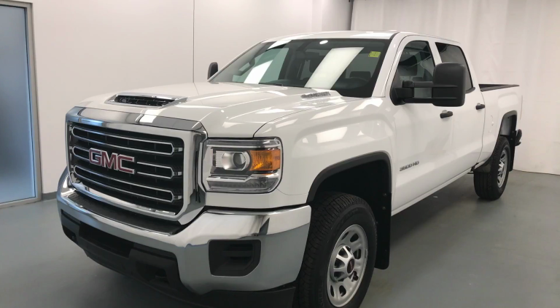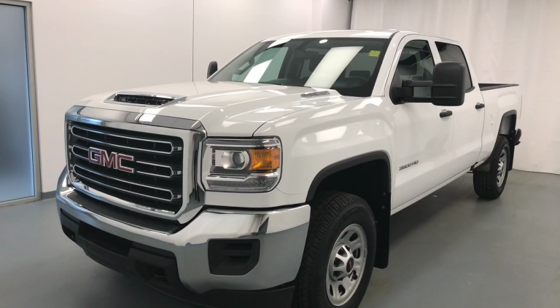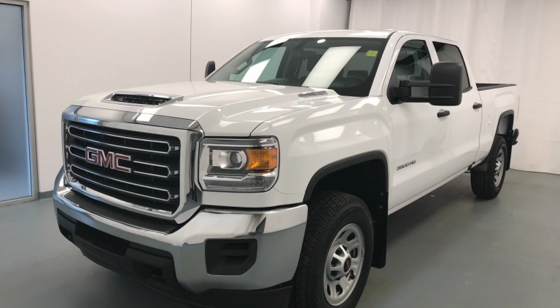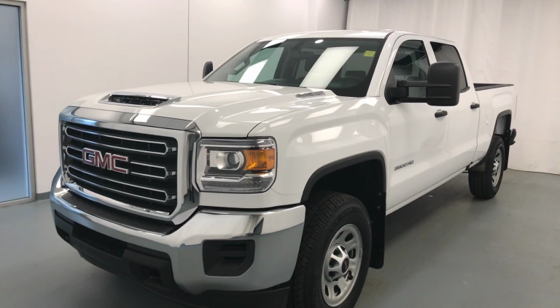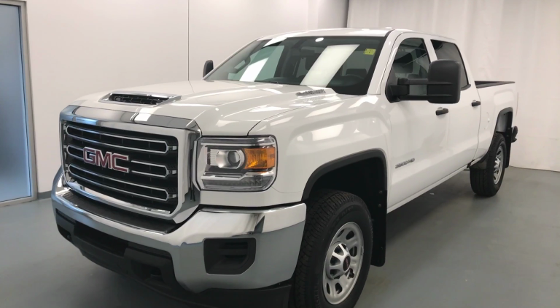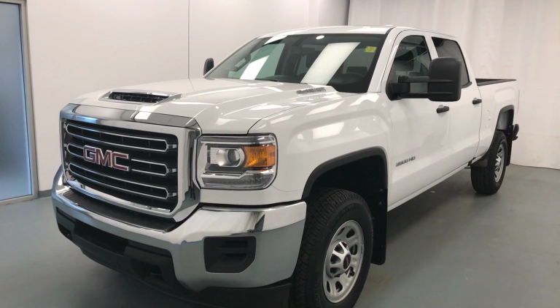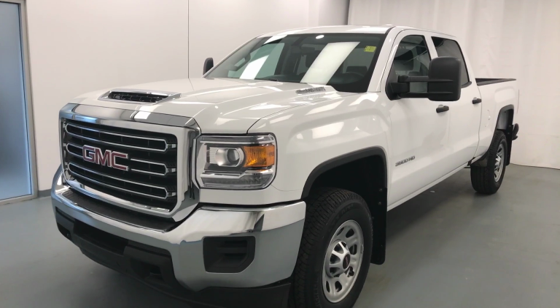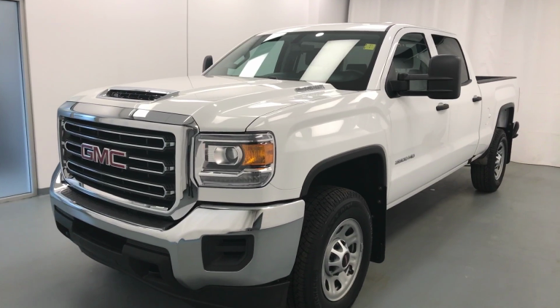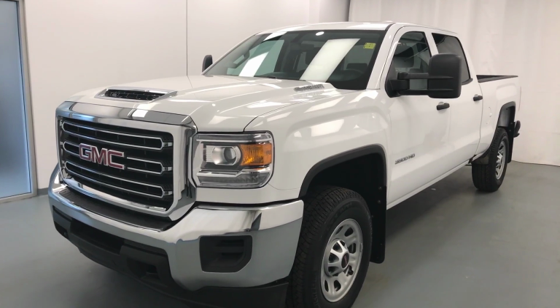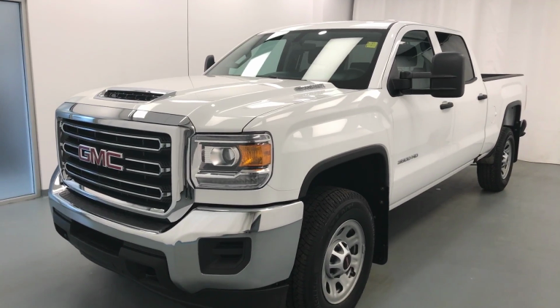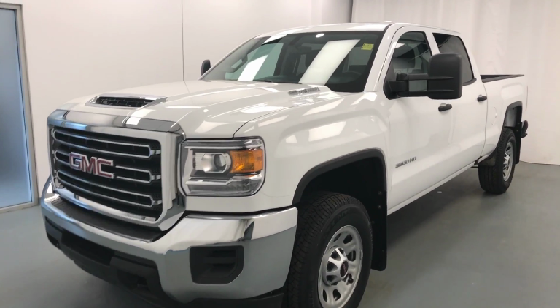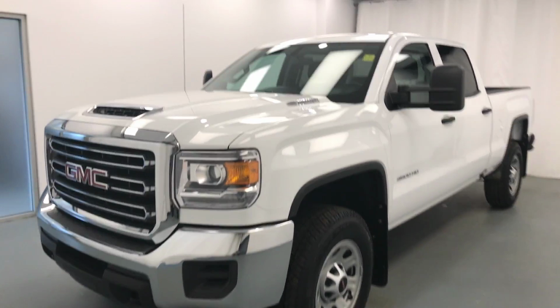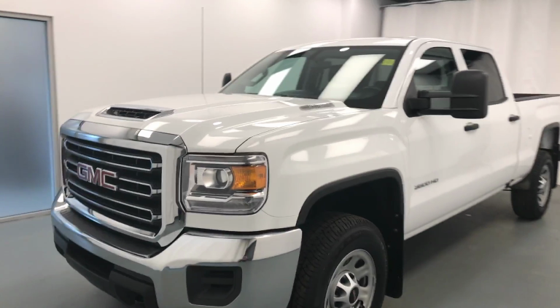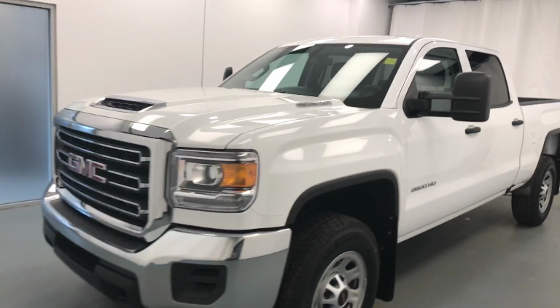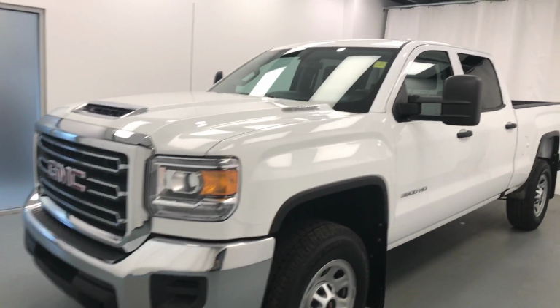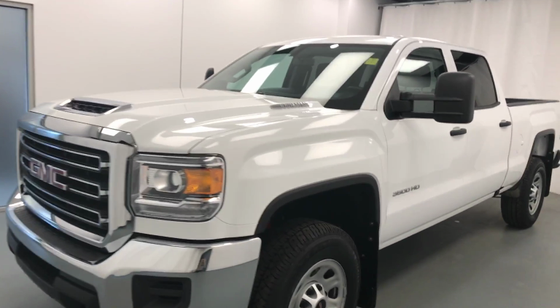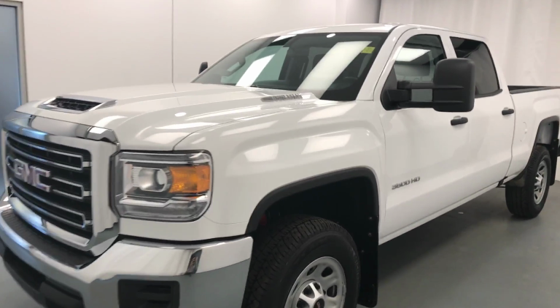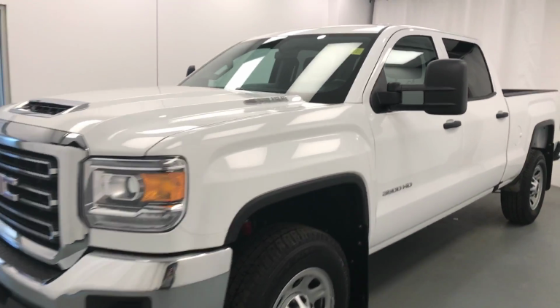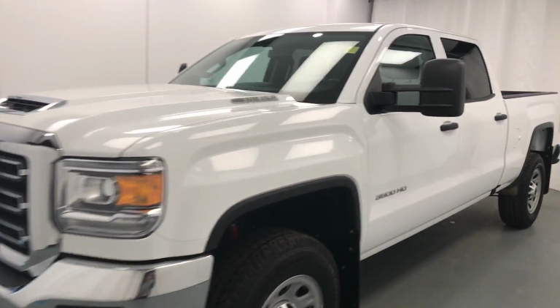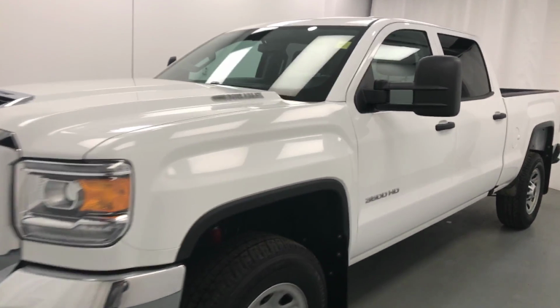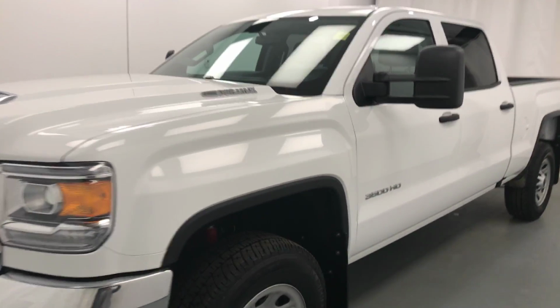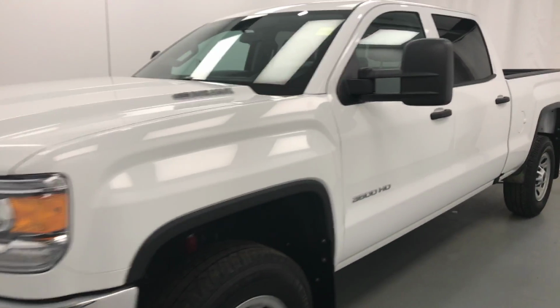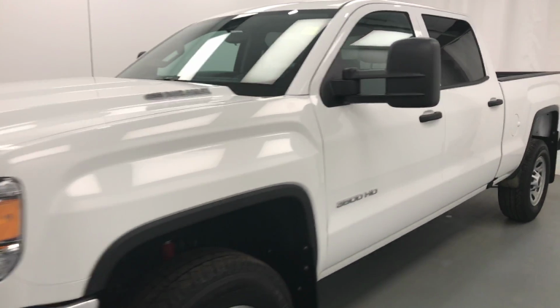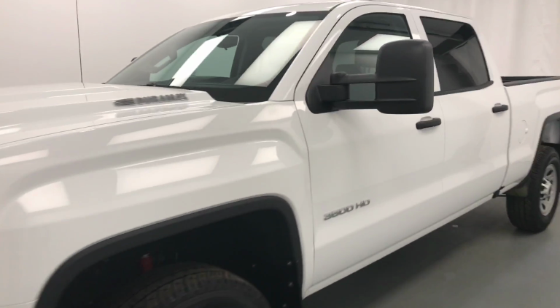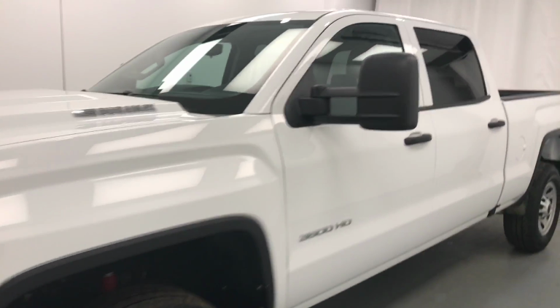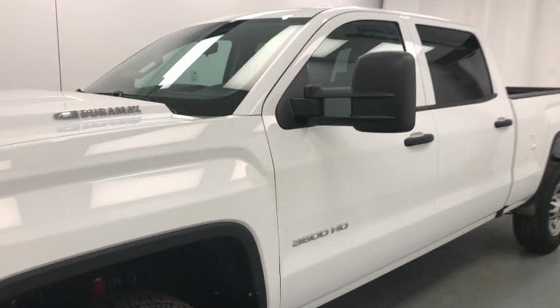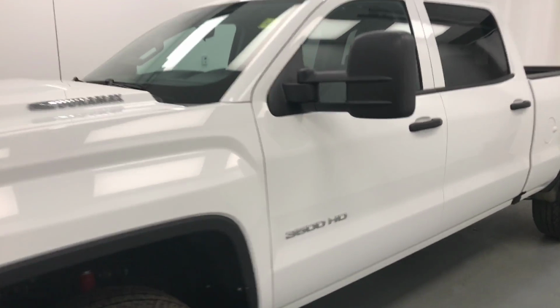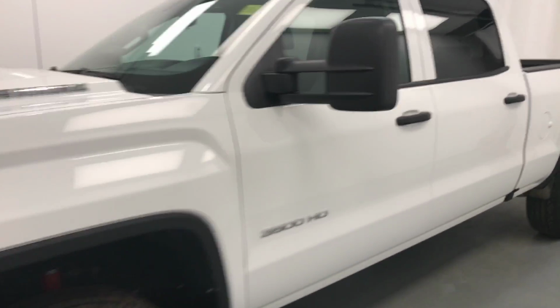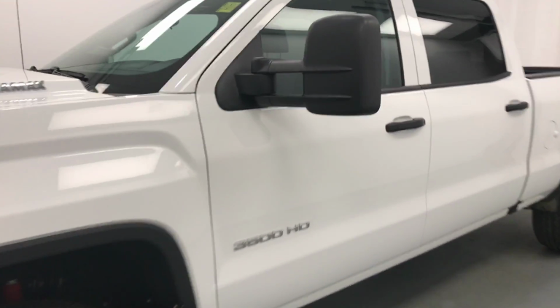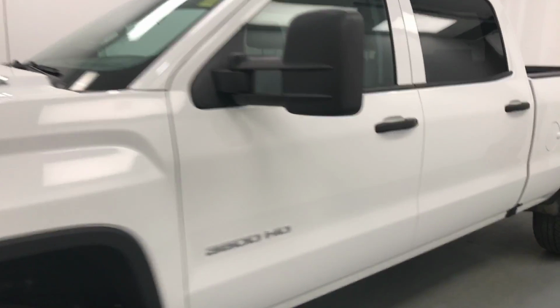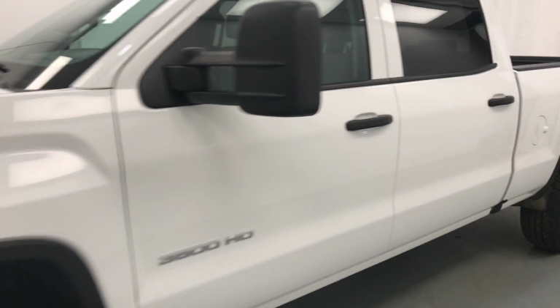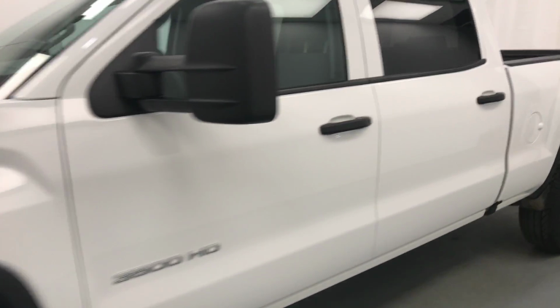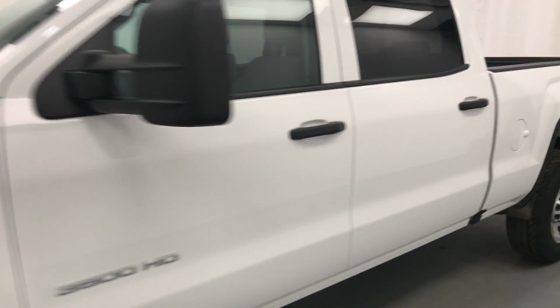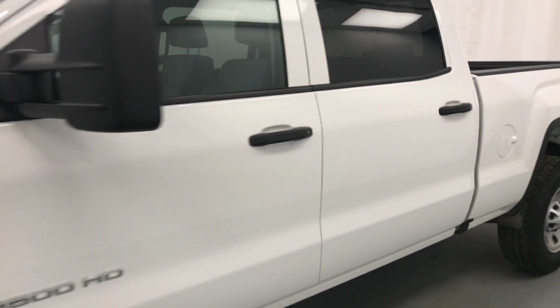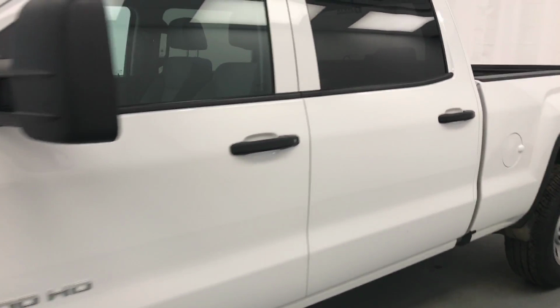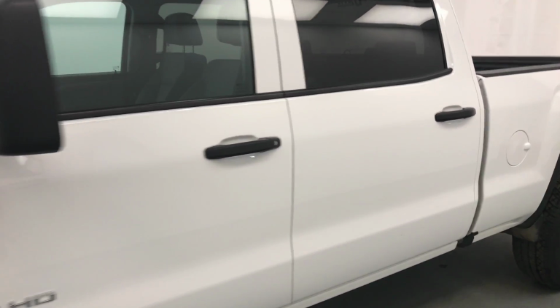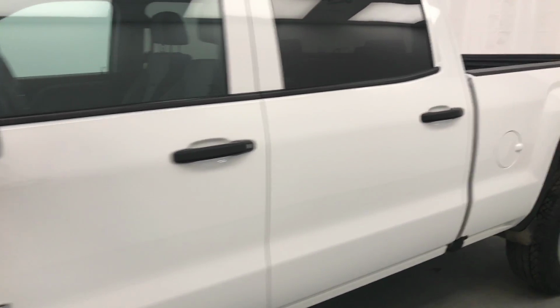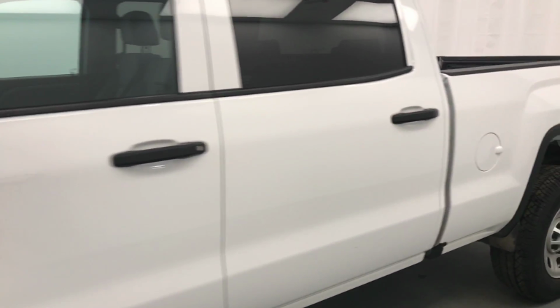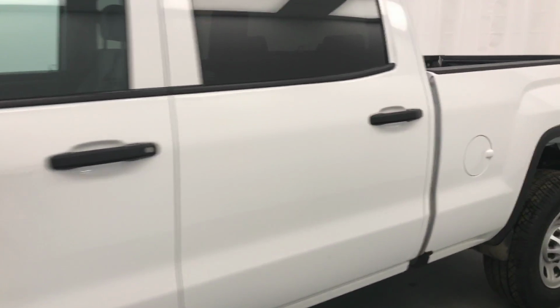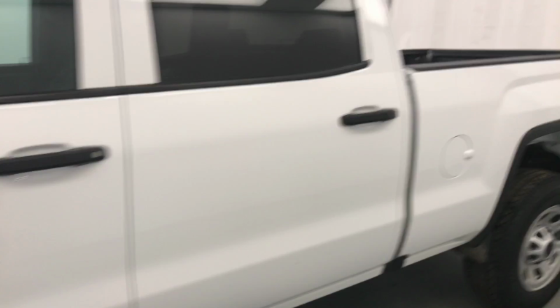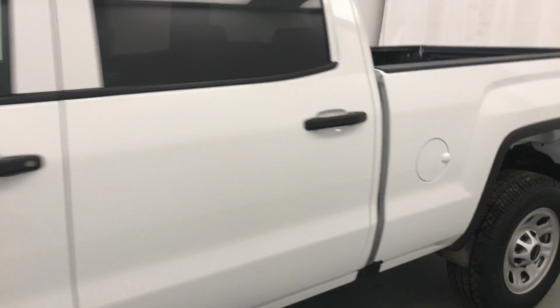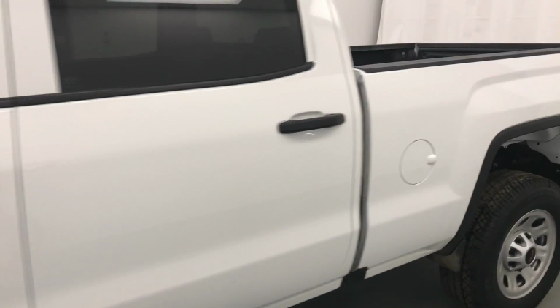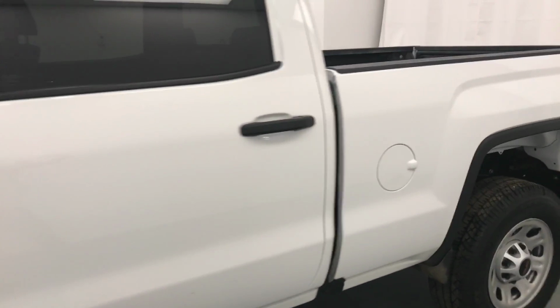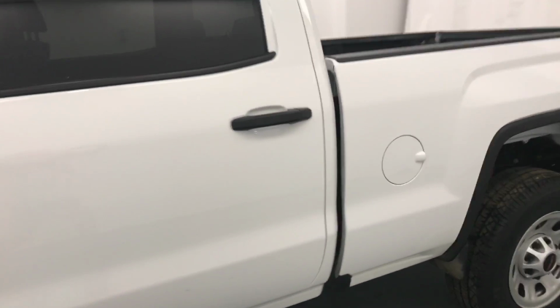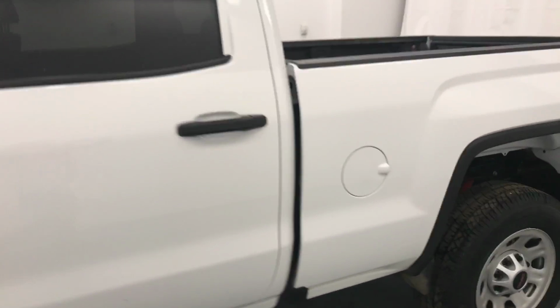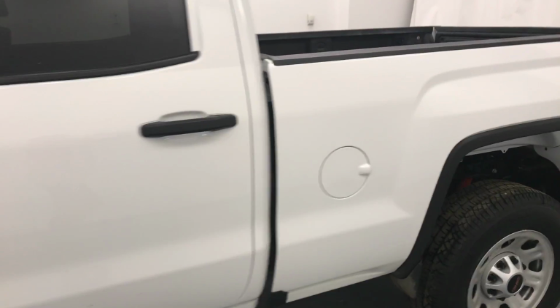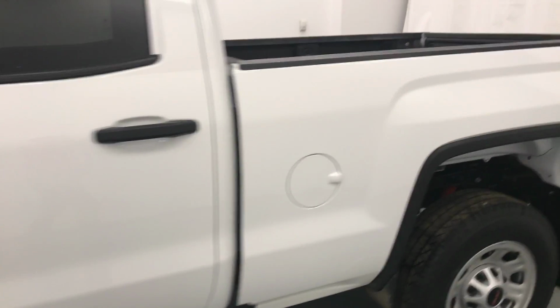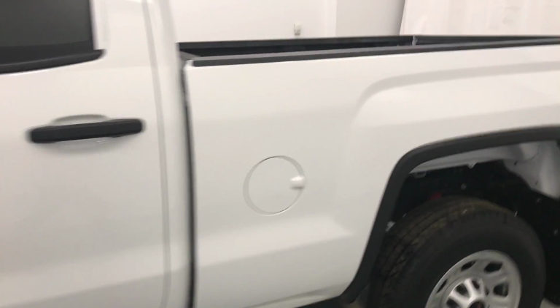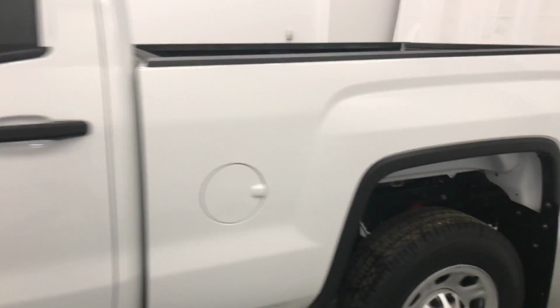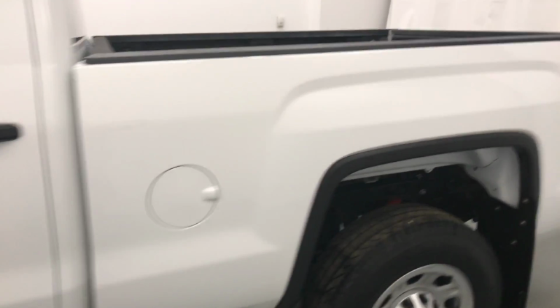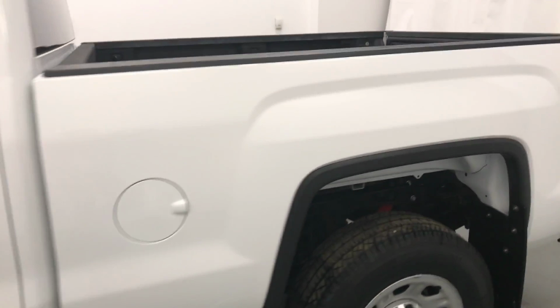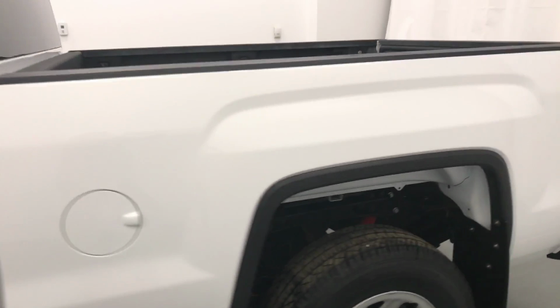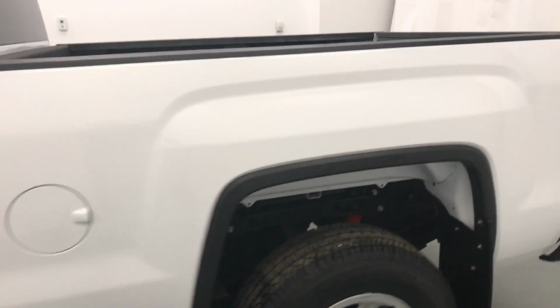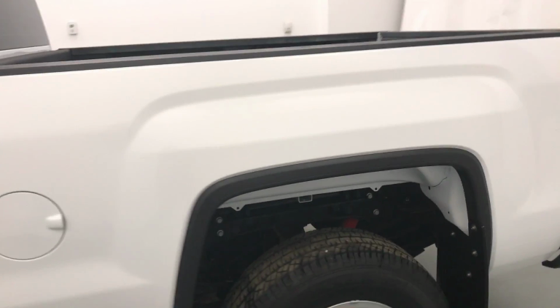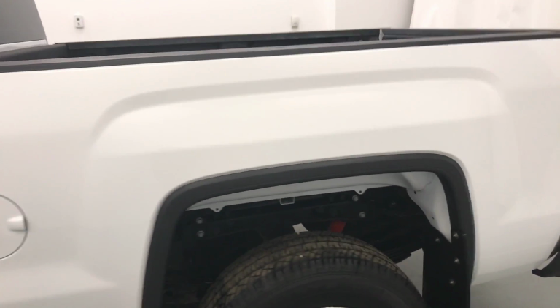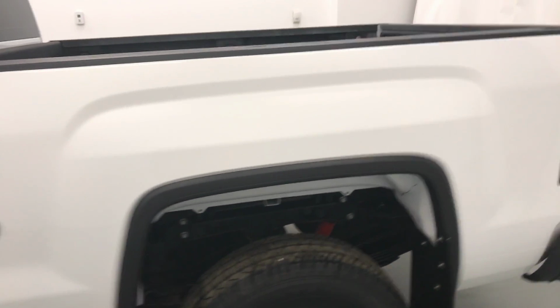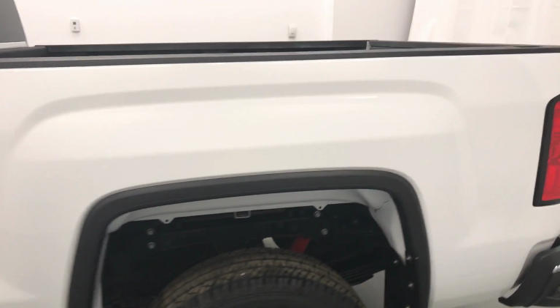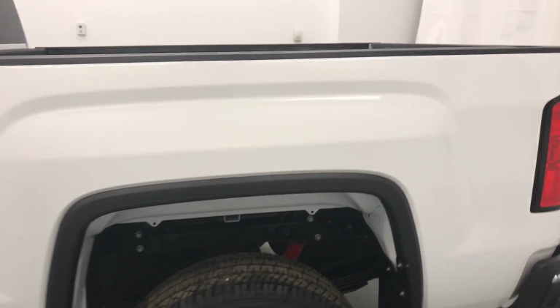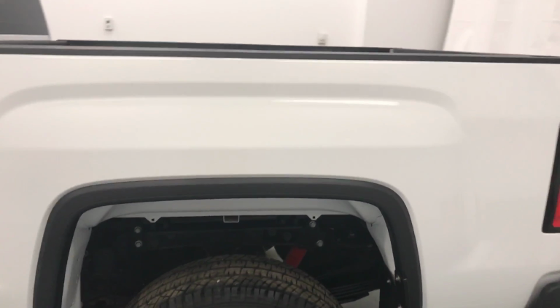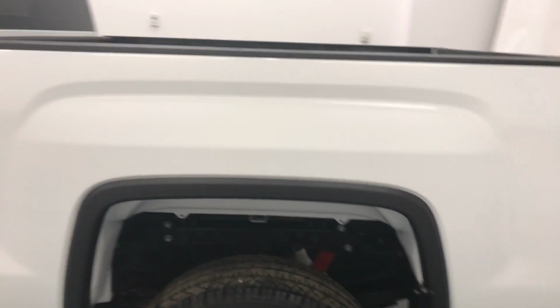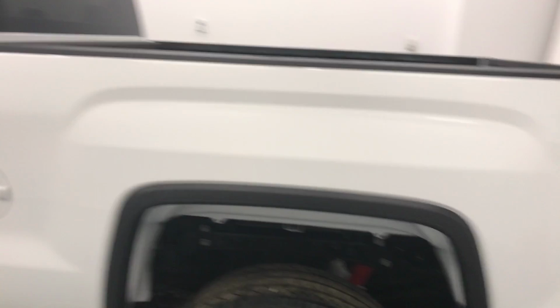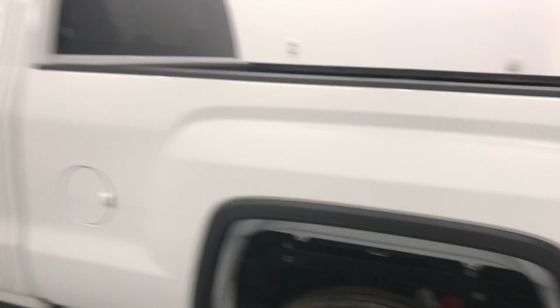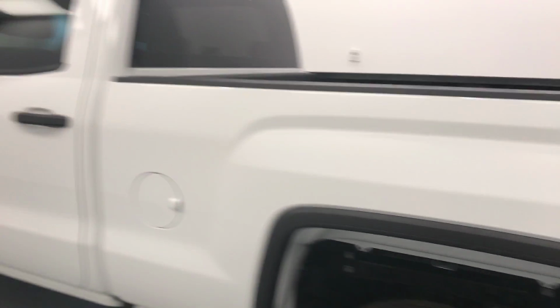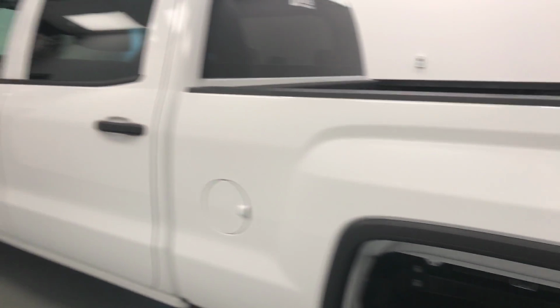Today we're viewing stock number 178875, a 2017 GMC 3500 crew. Our exterior color is summit white.